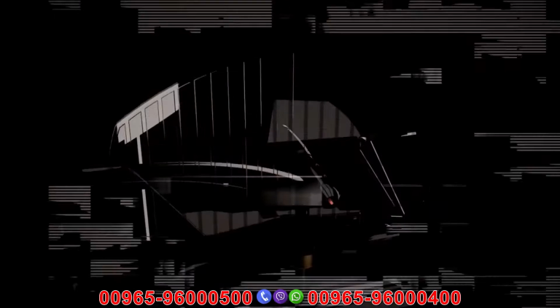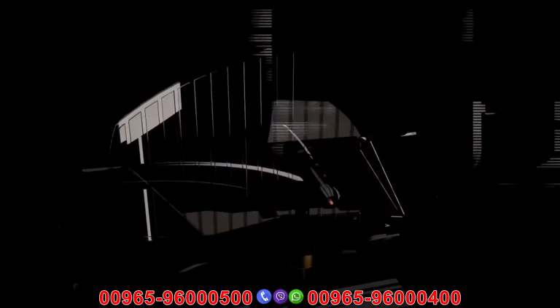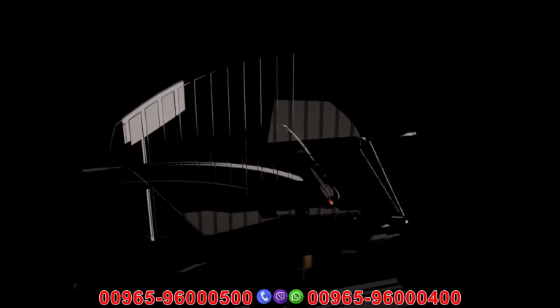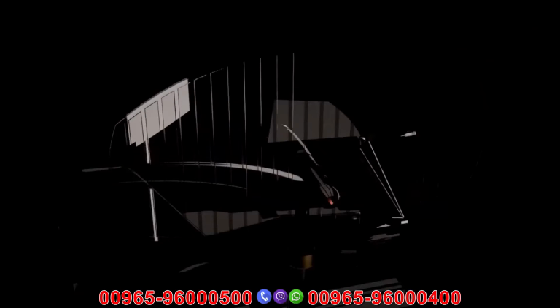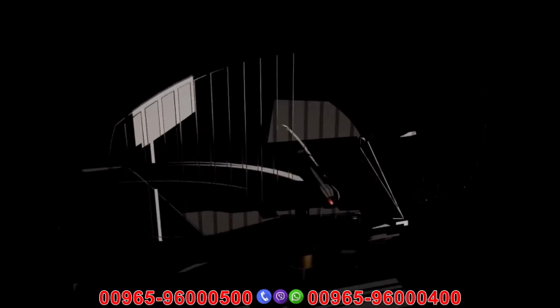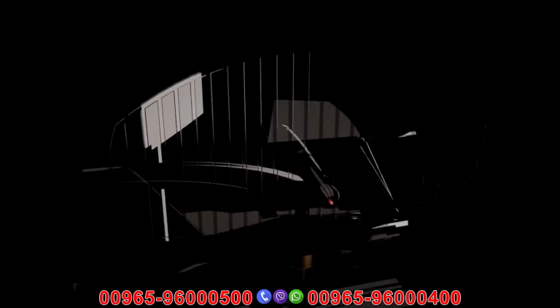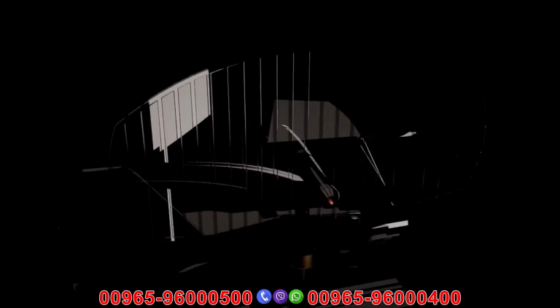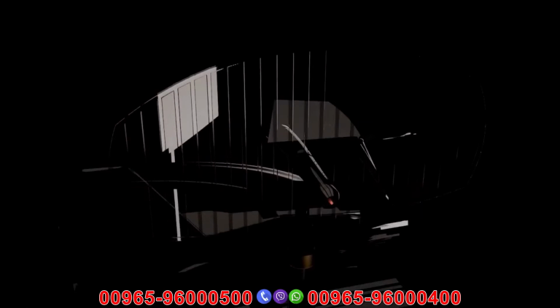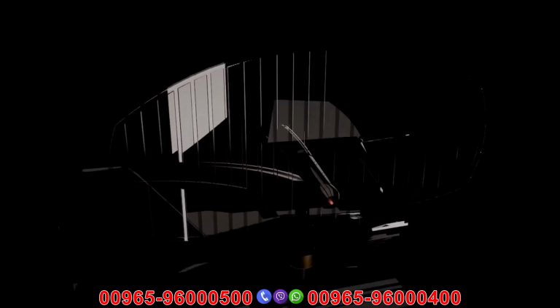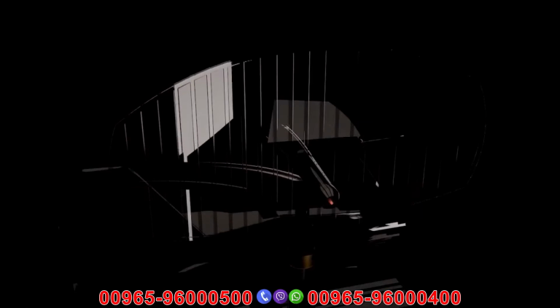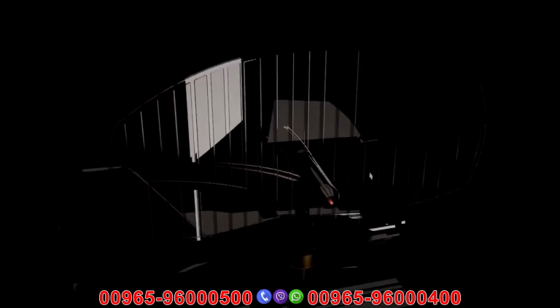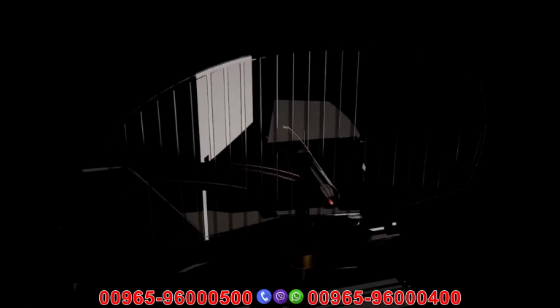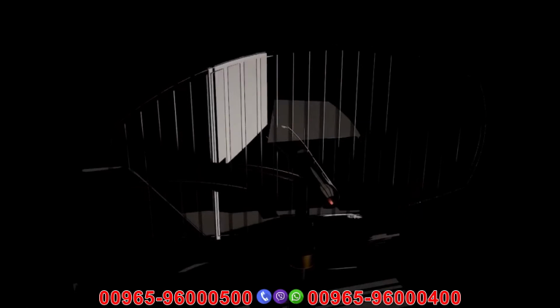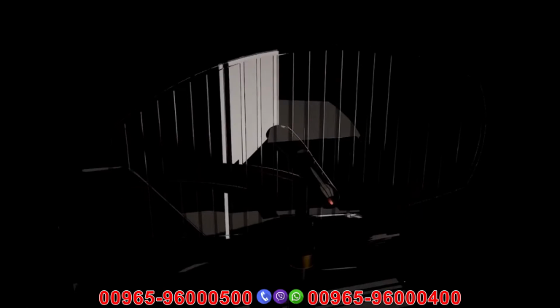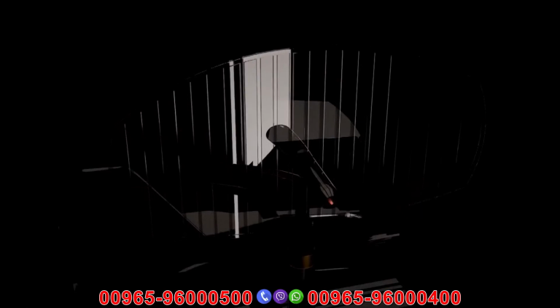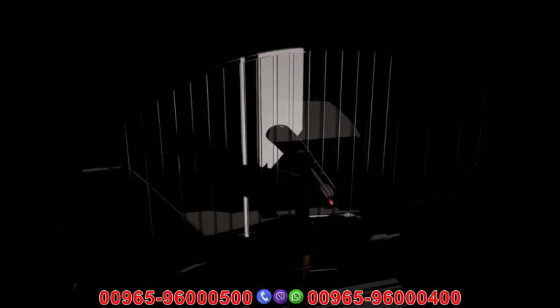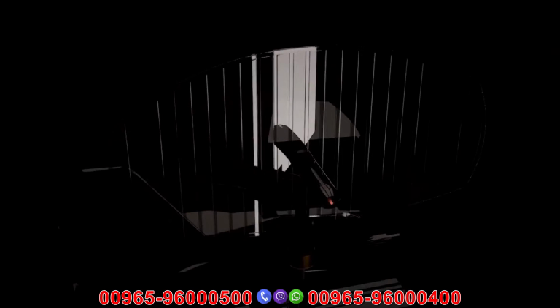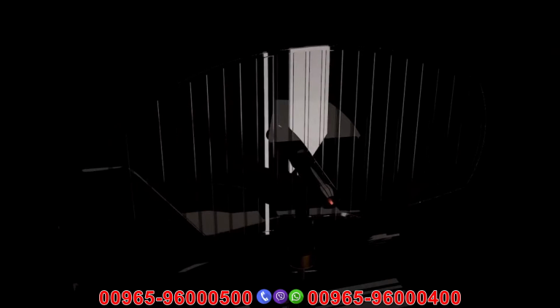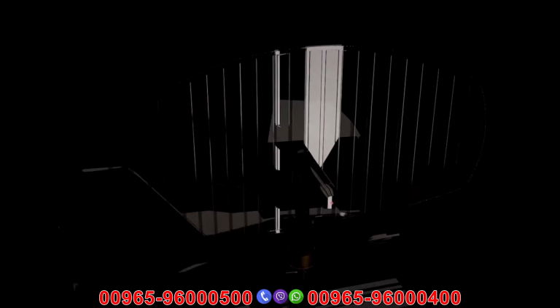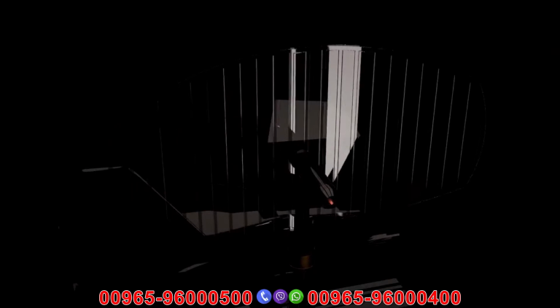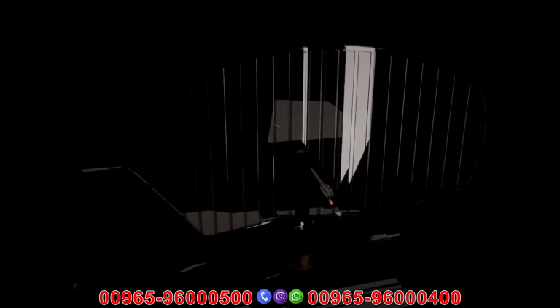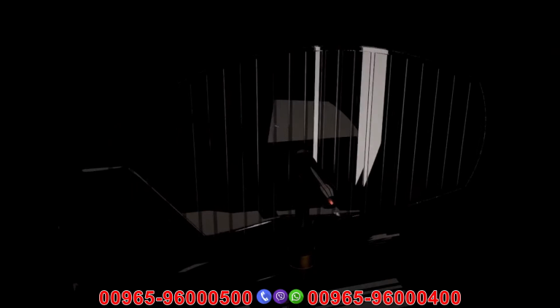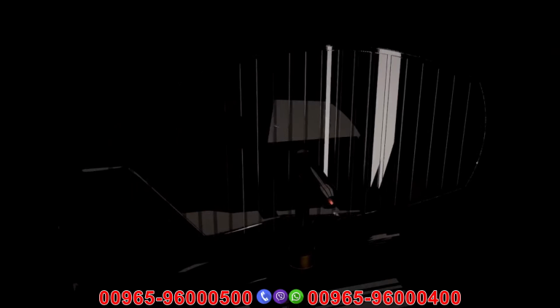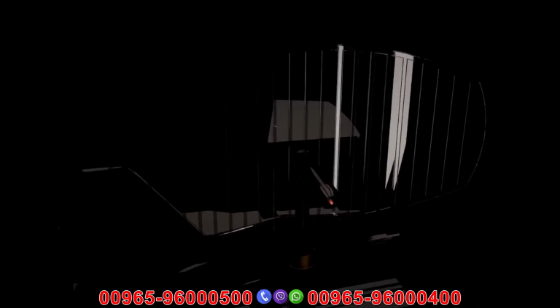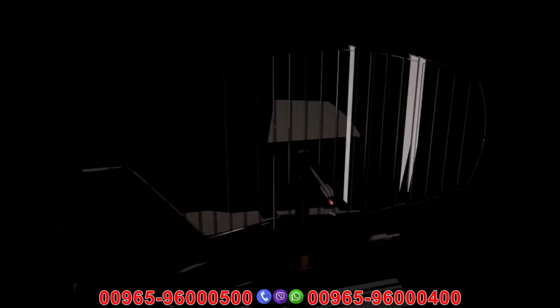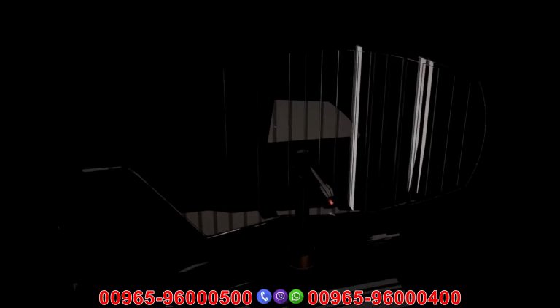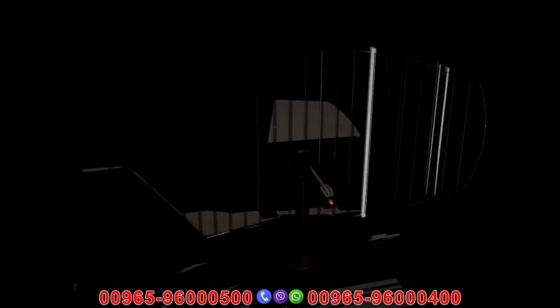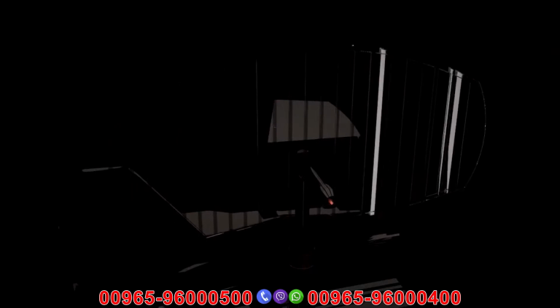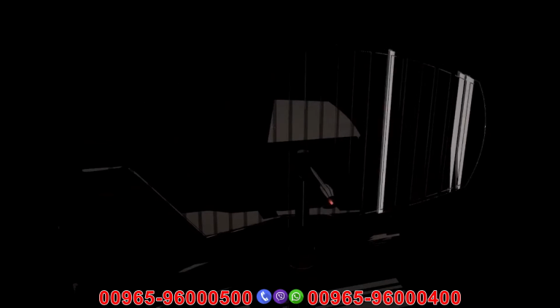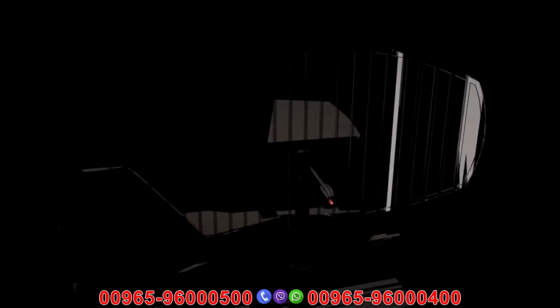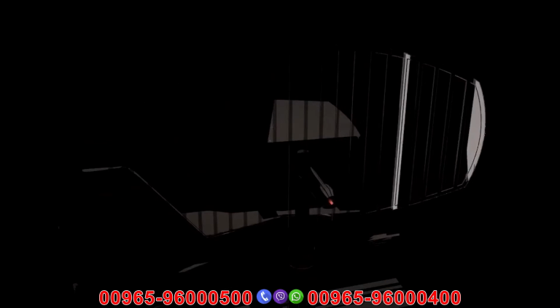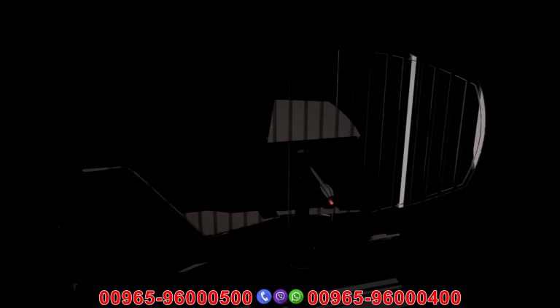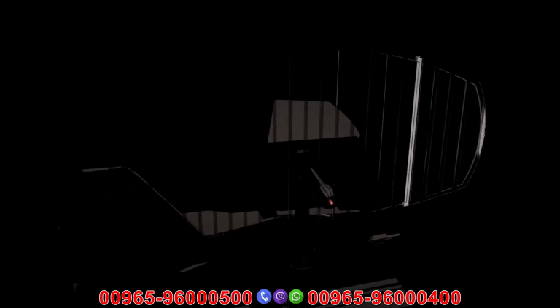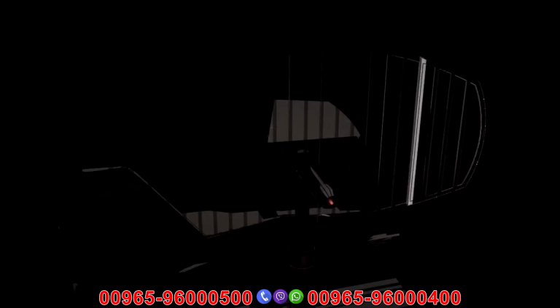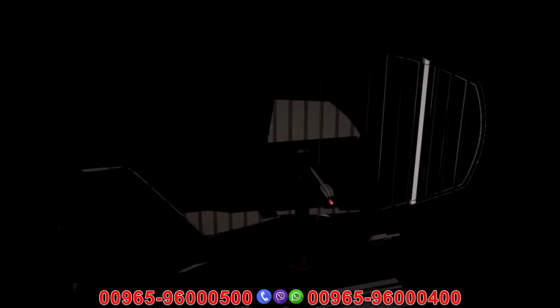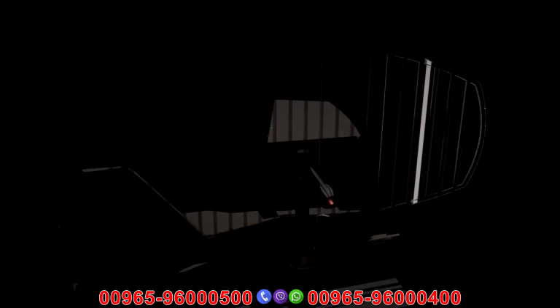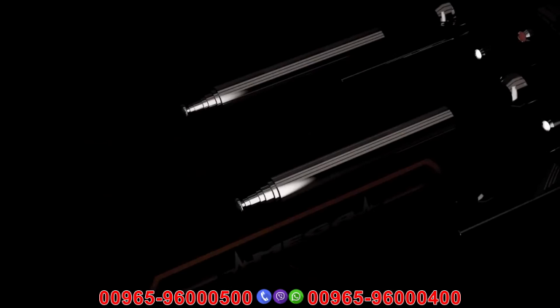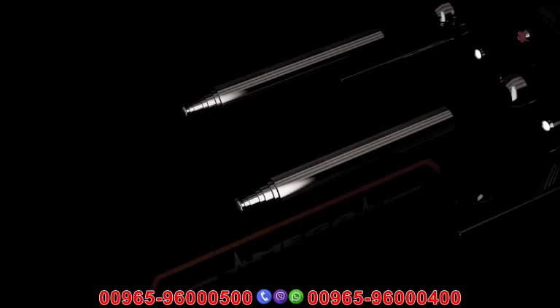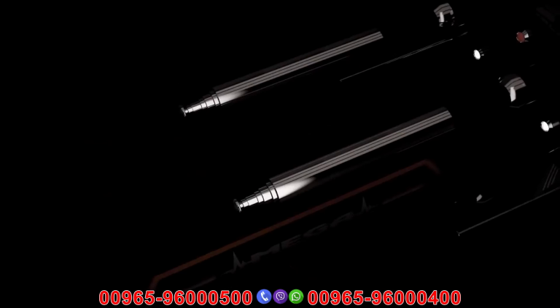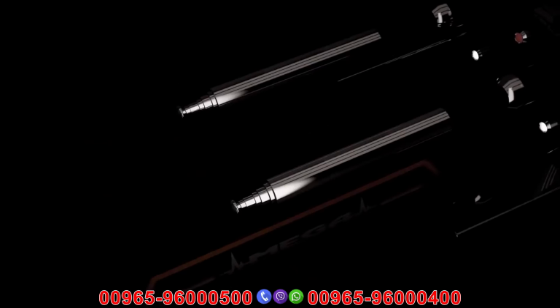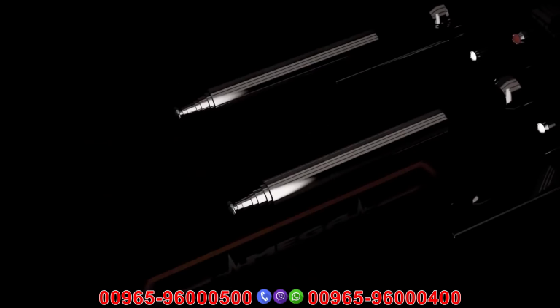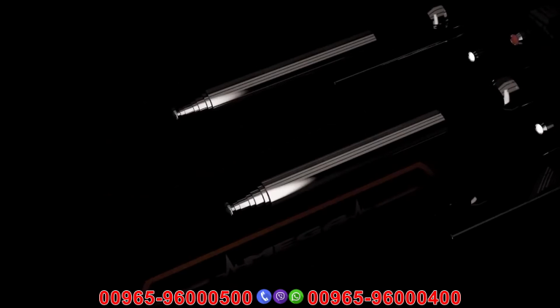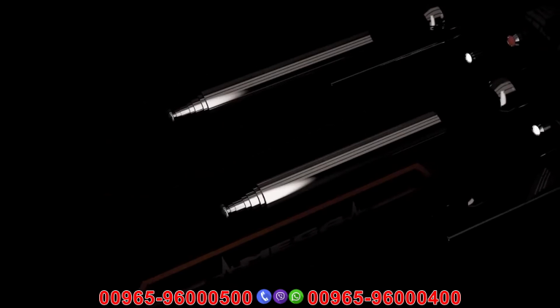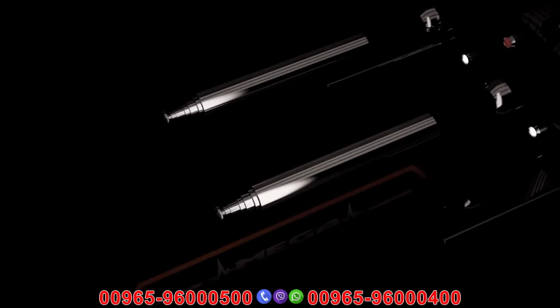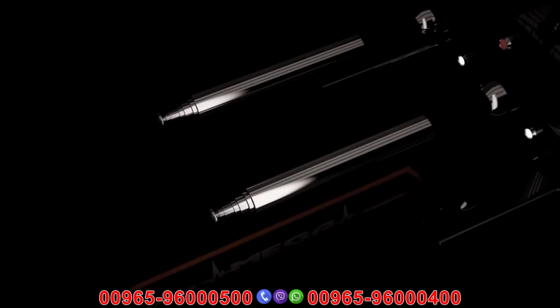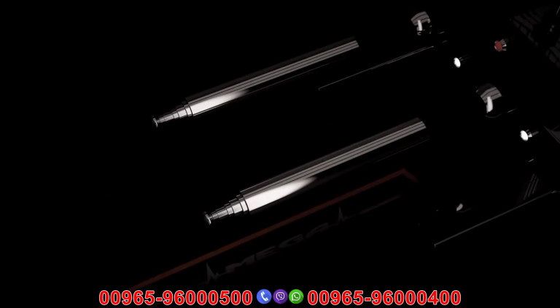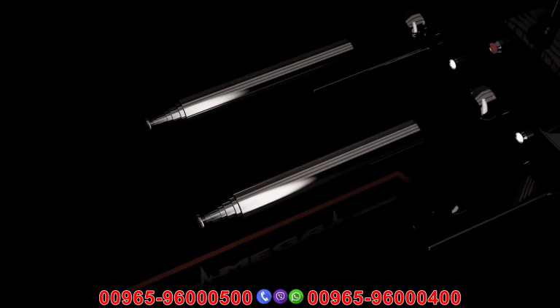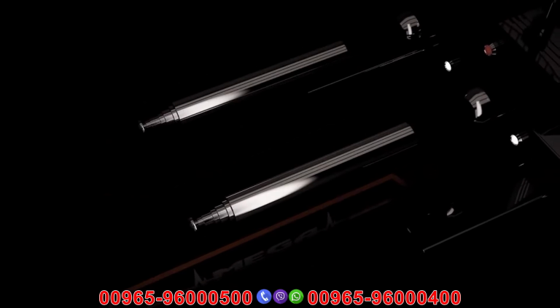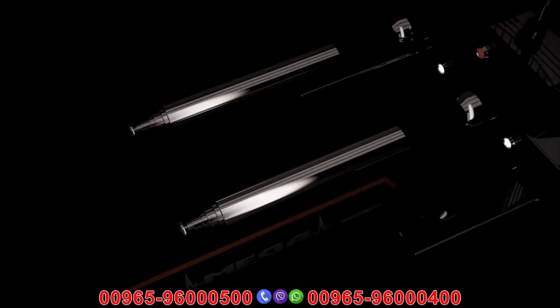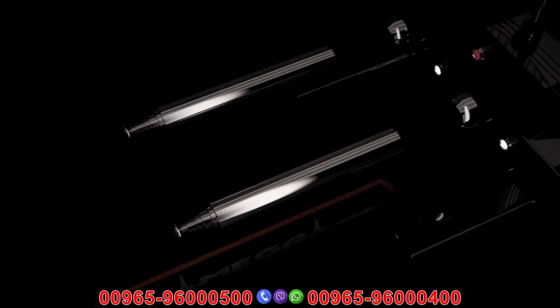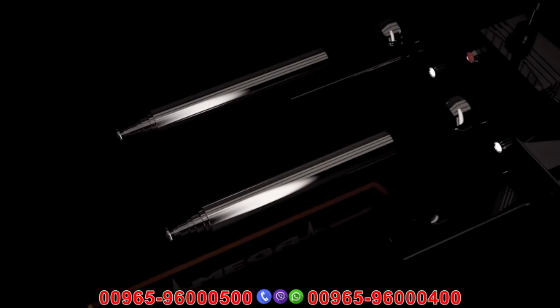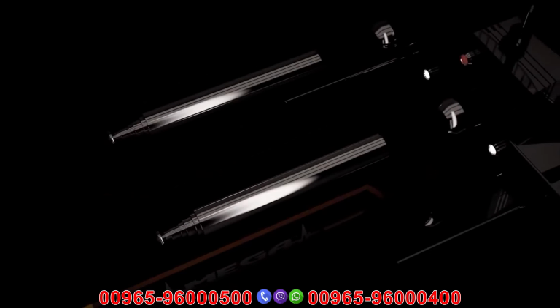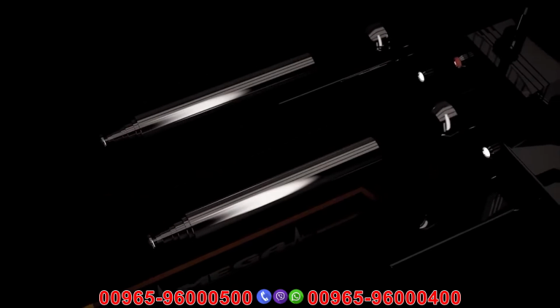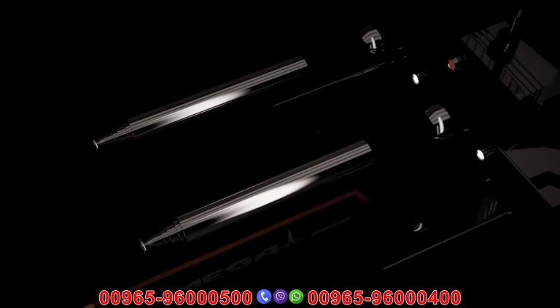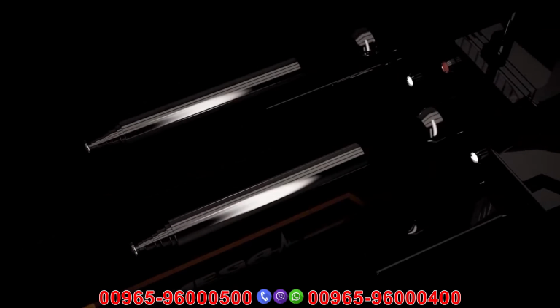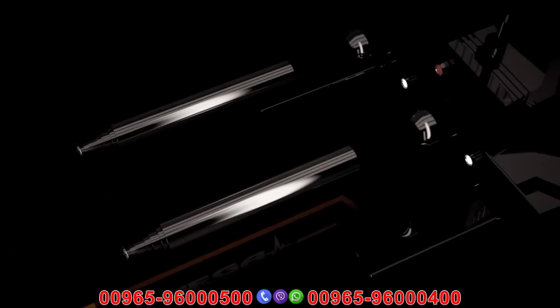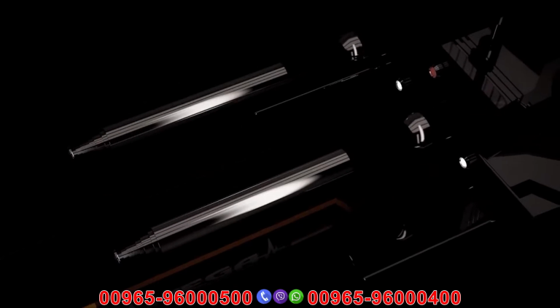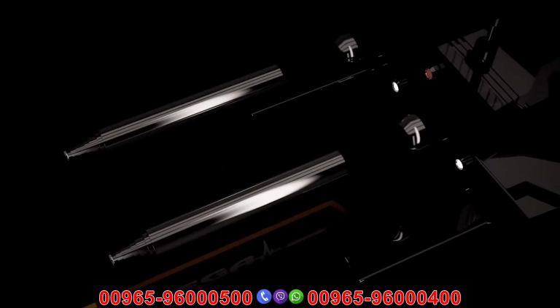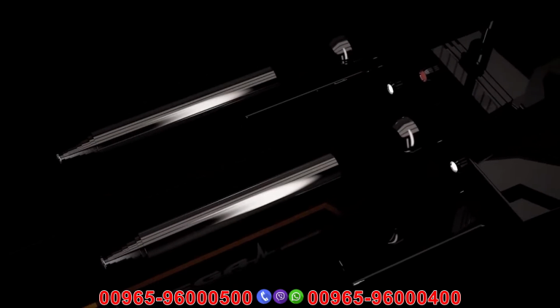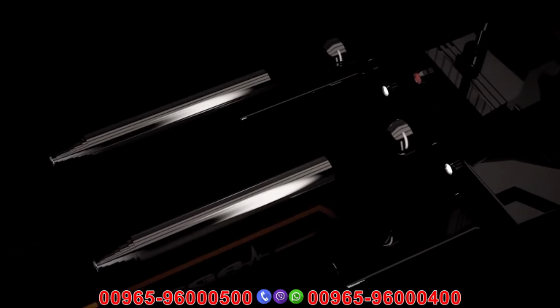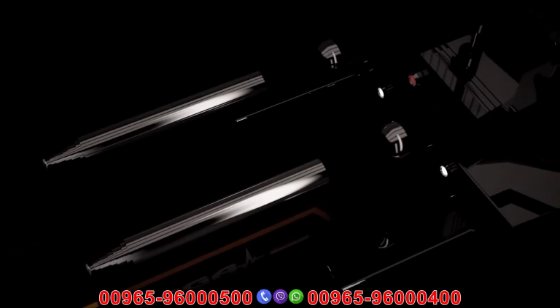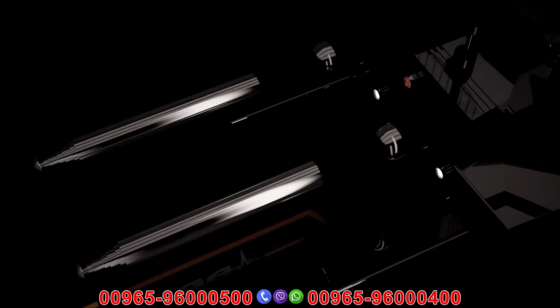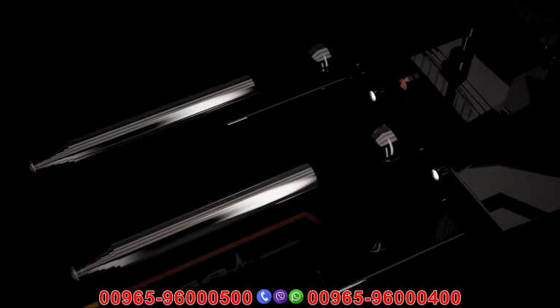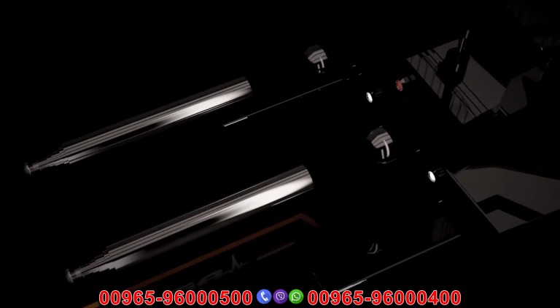Megascan Pro — the most powerful gold and treasures detector.